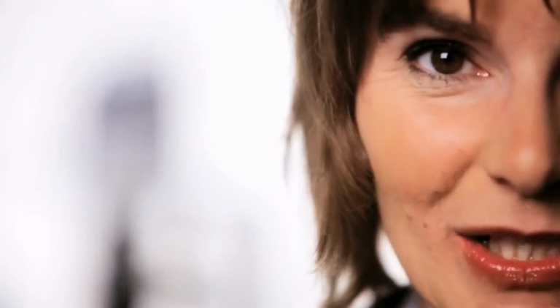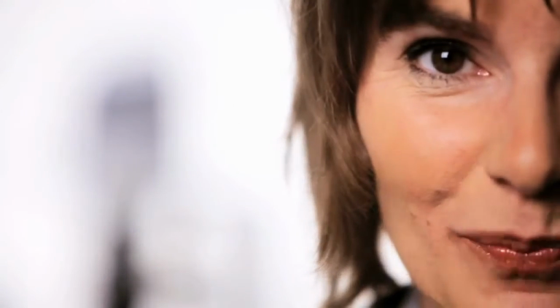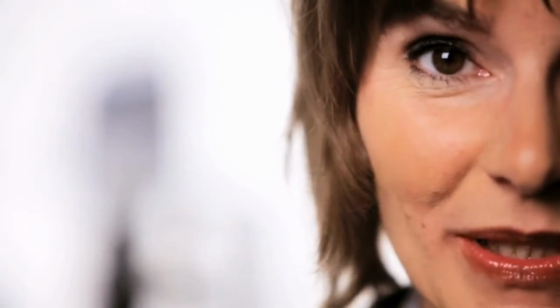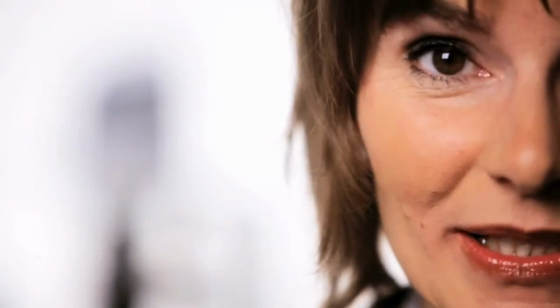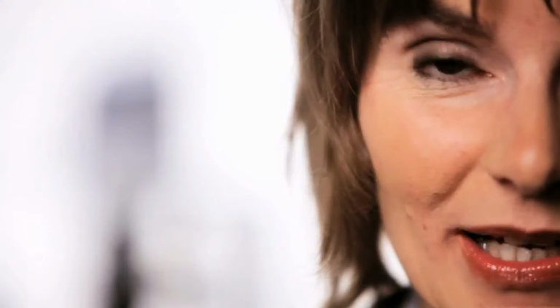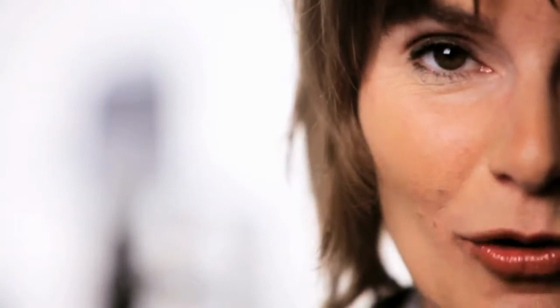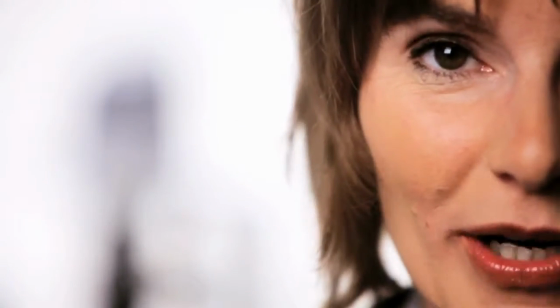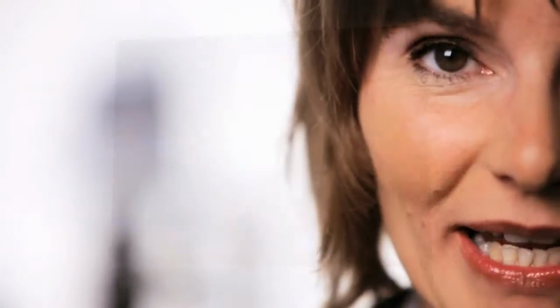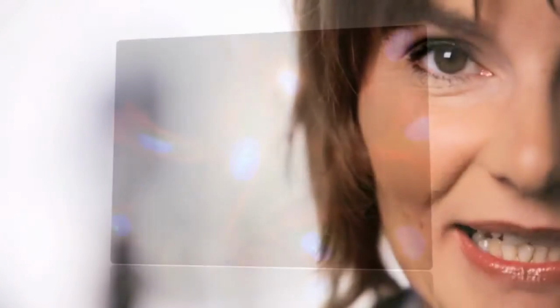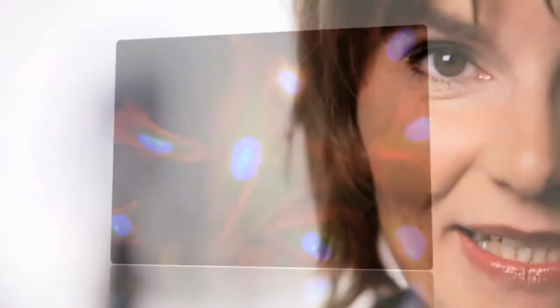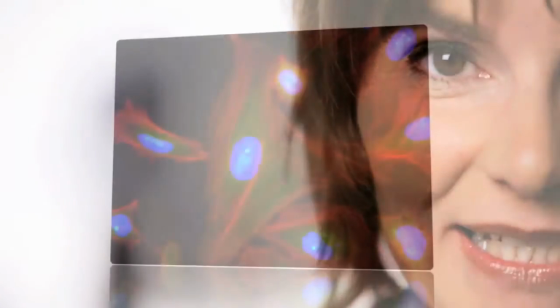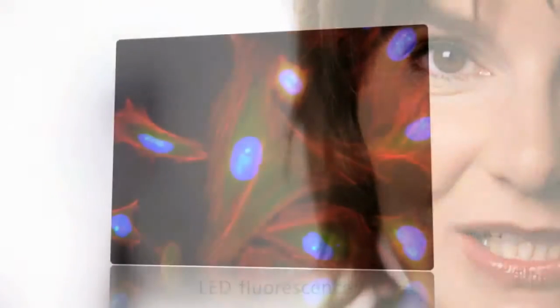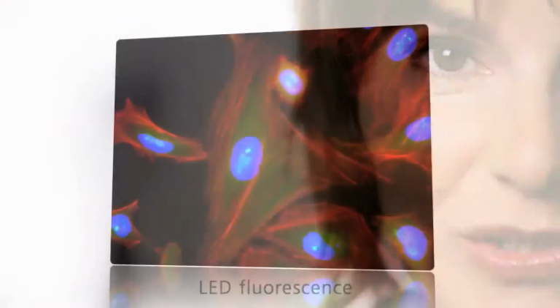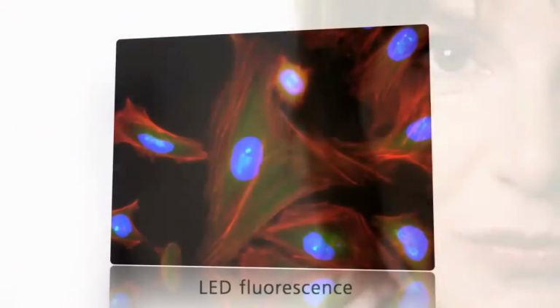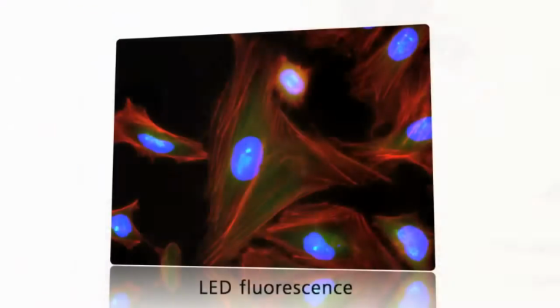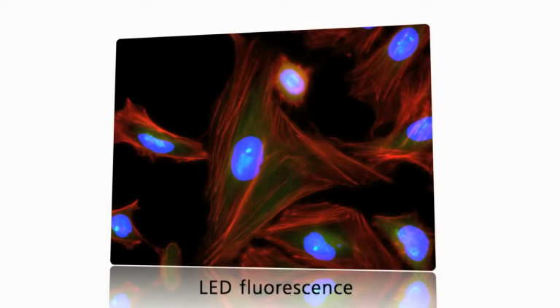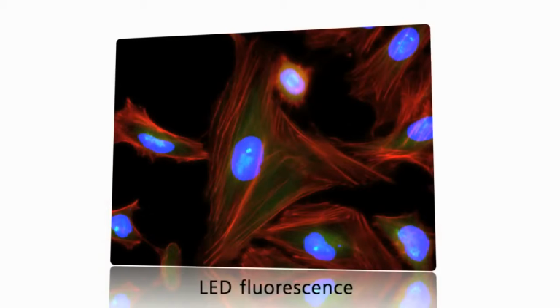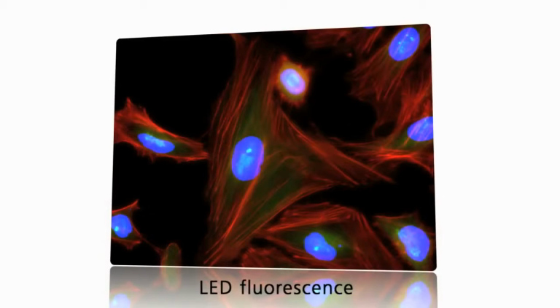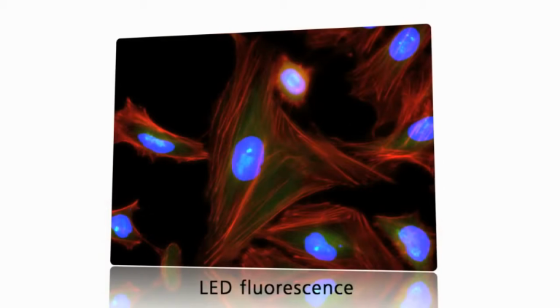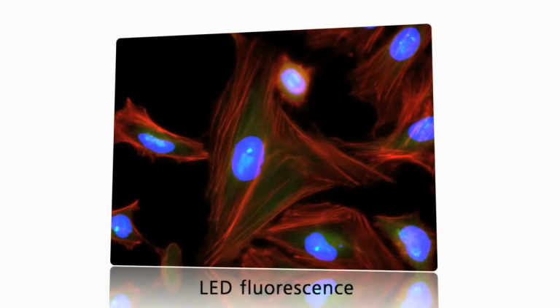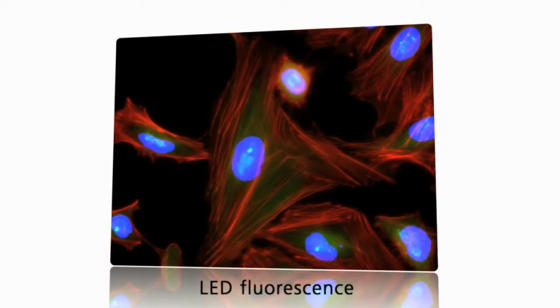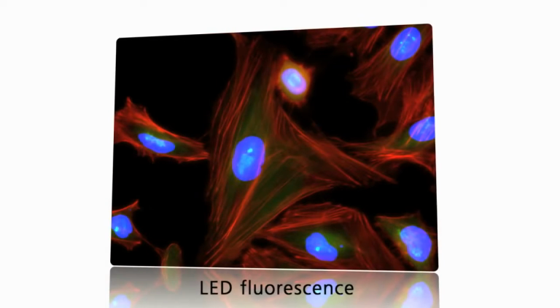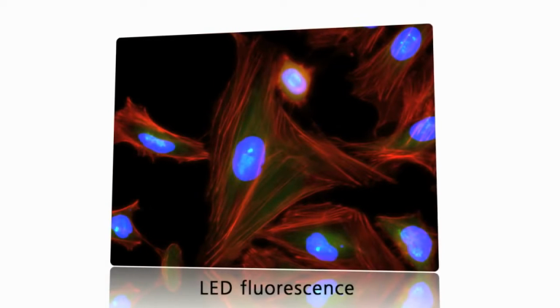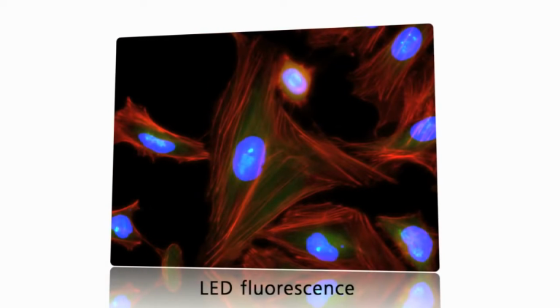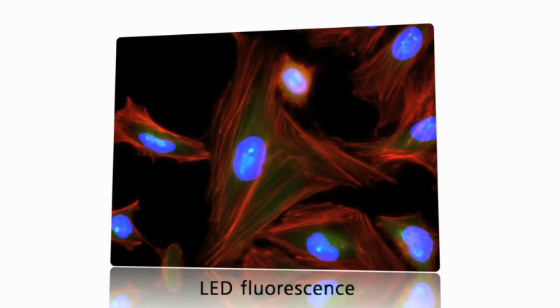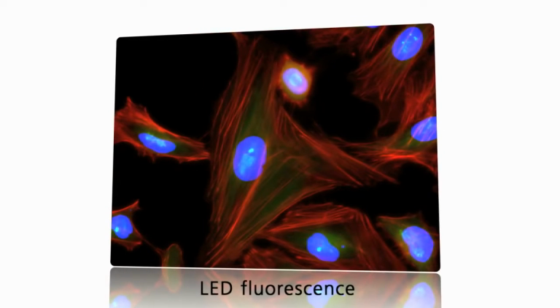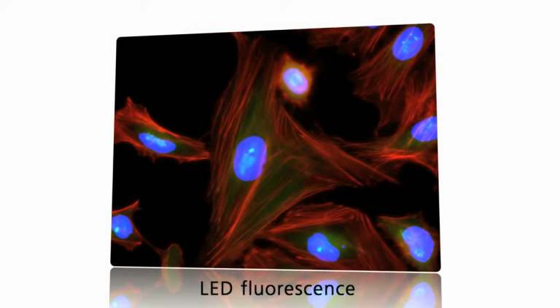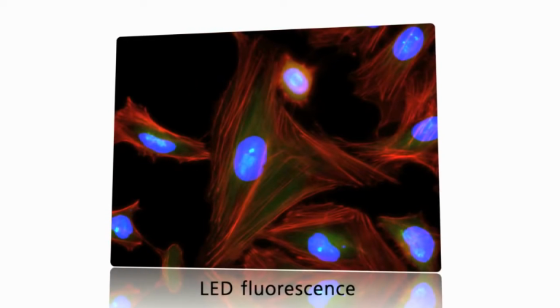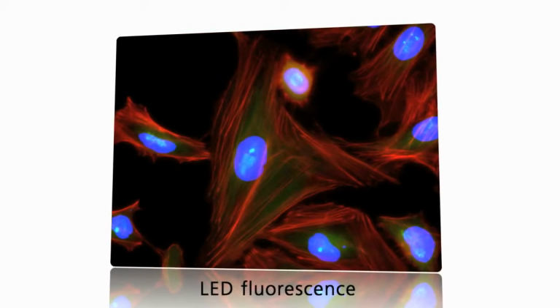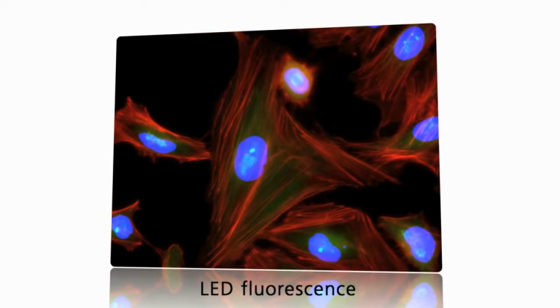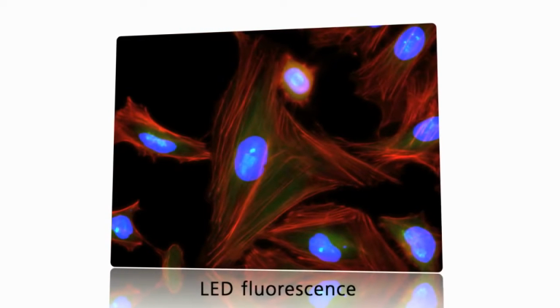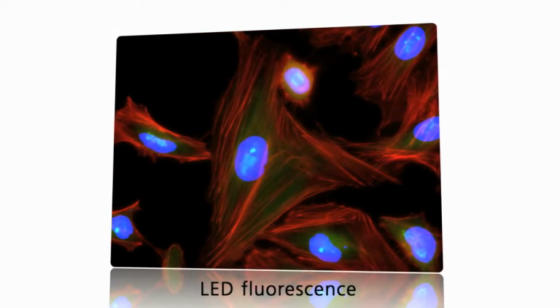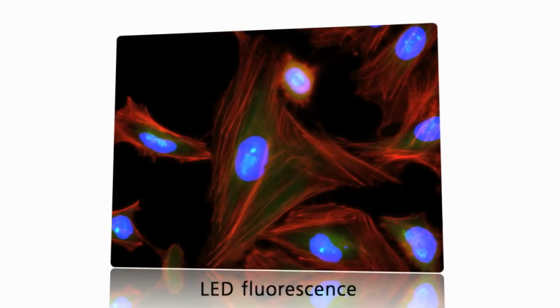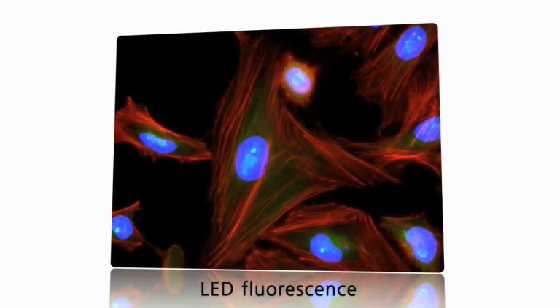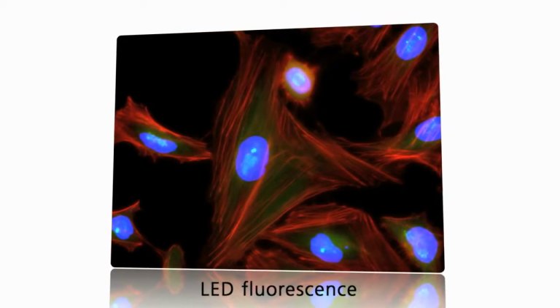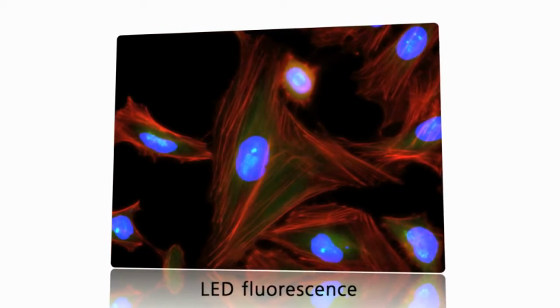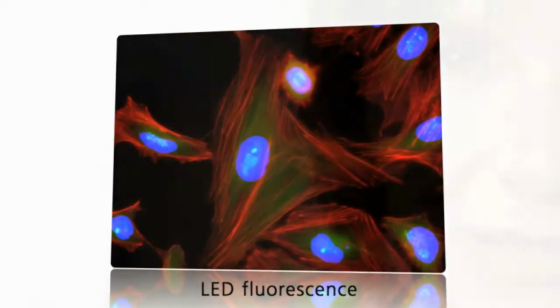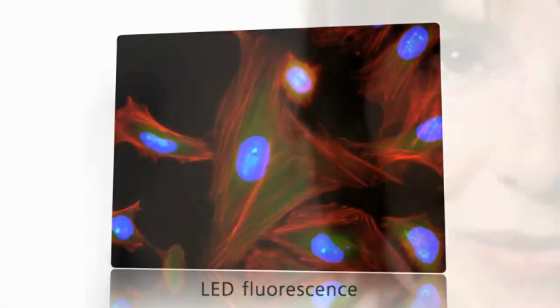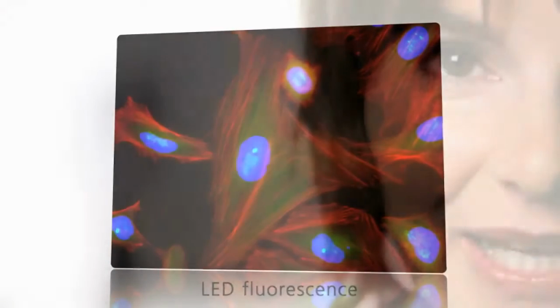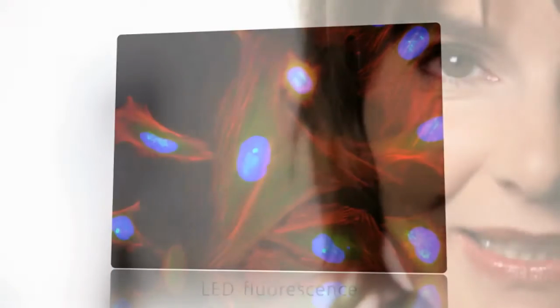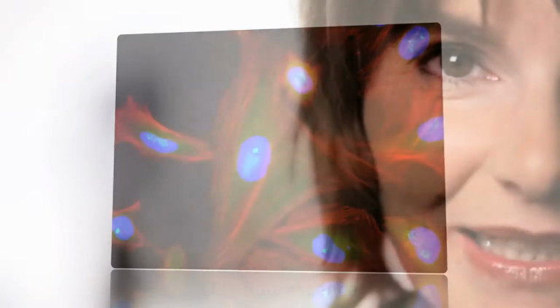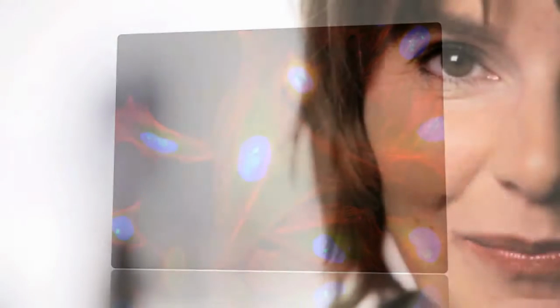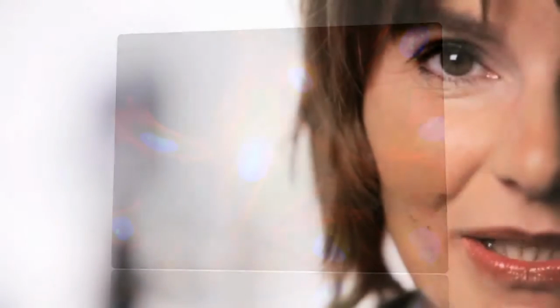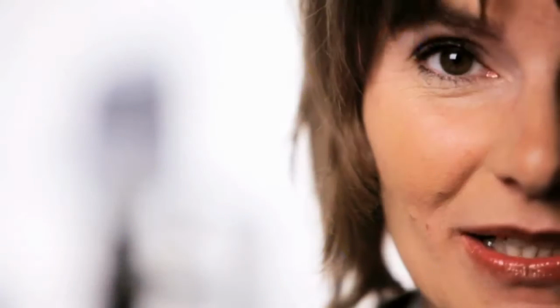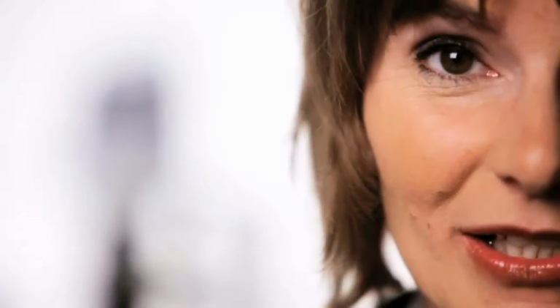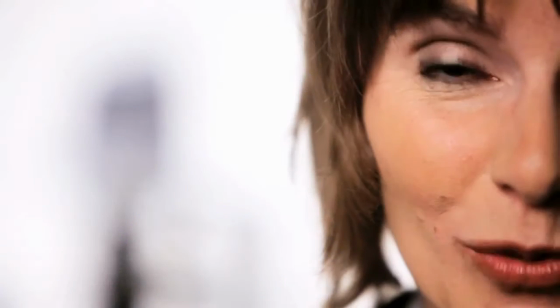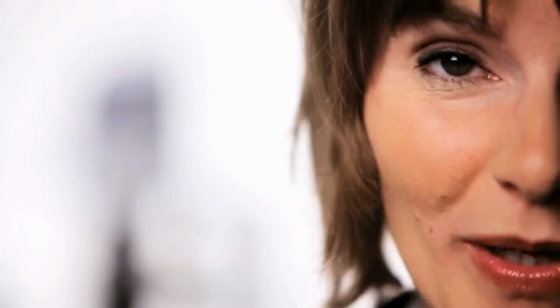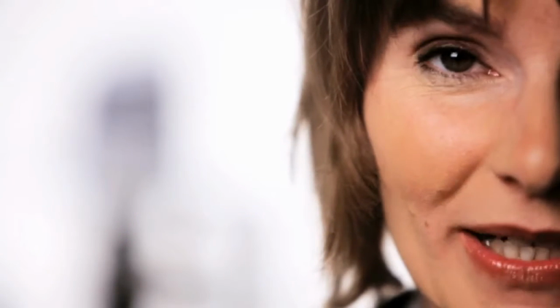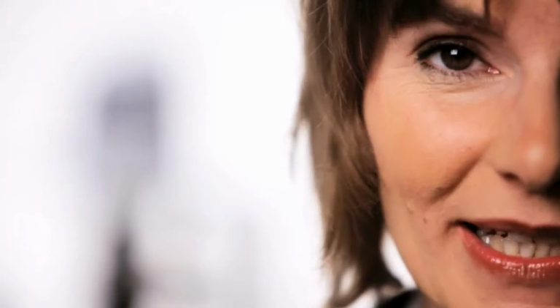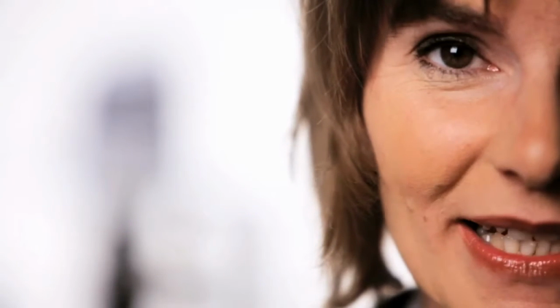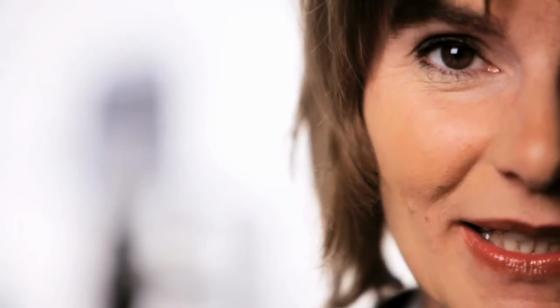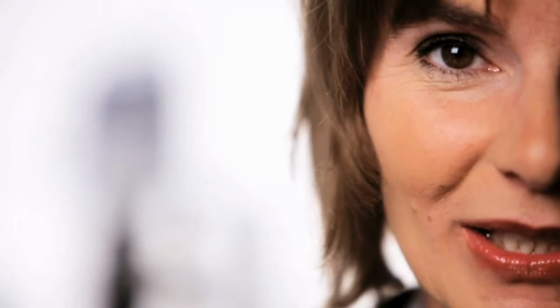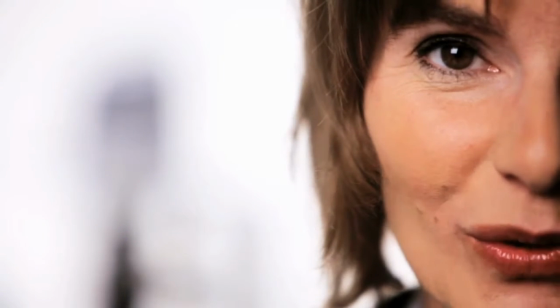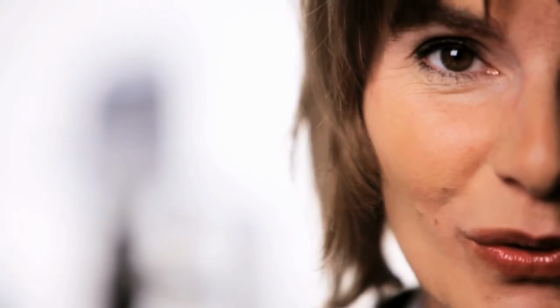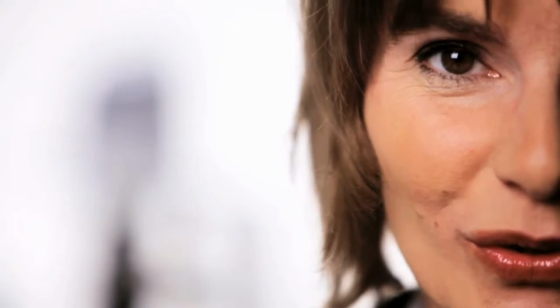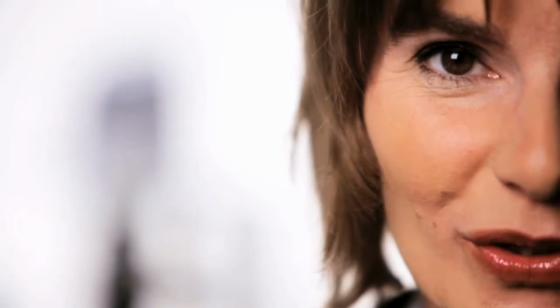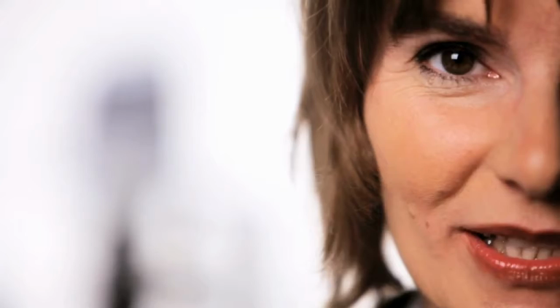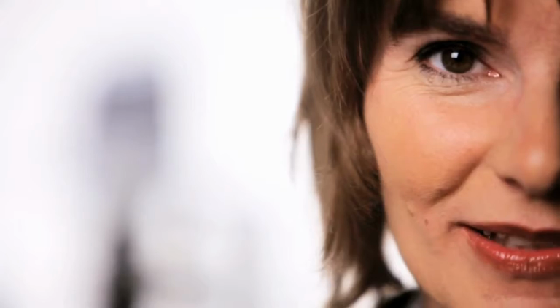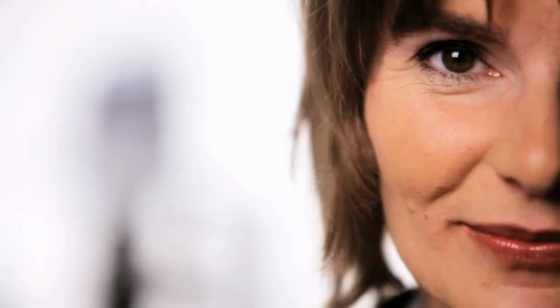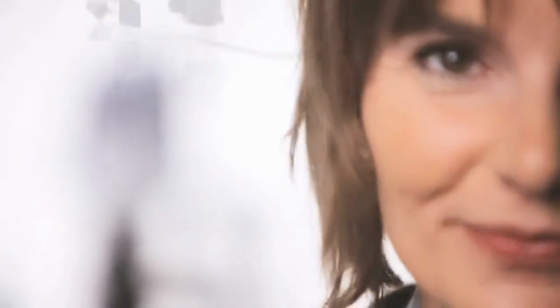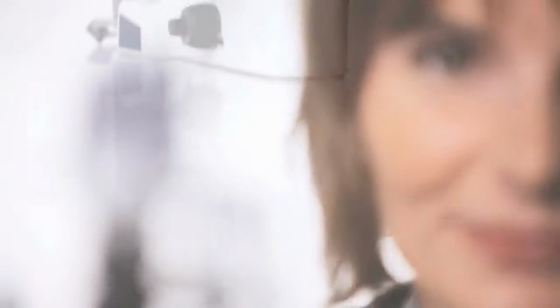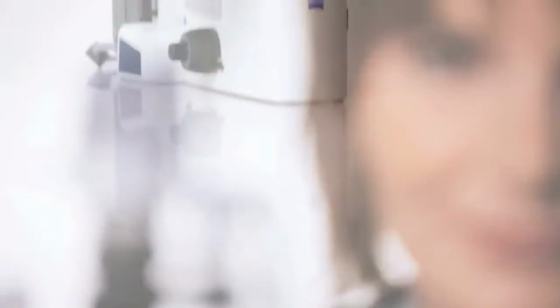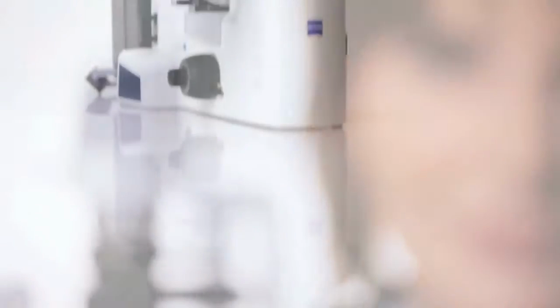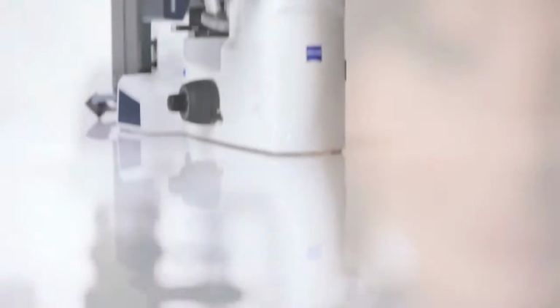For fluorescence excitation, AxioVert A1 features LEDs as an option. They are extremely long-lived and save energy and cost.